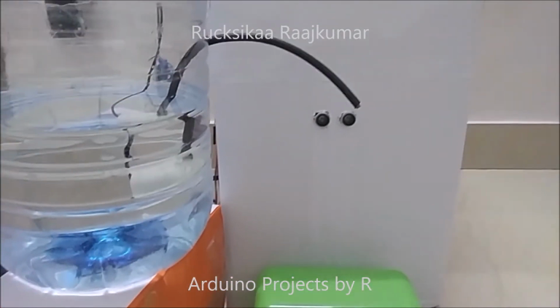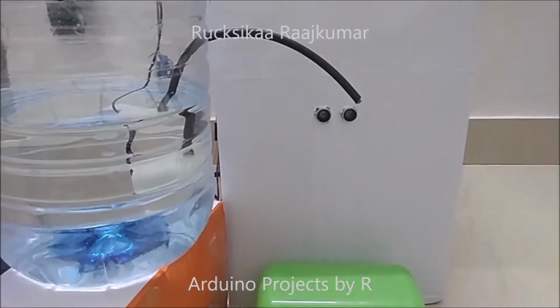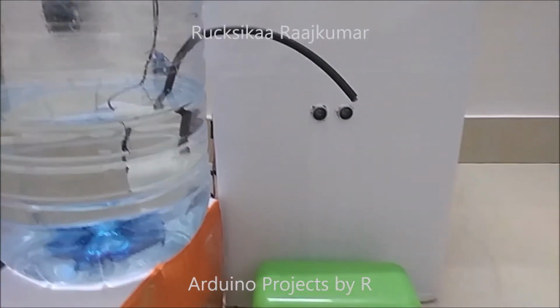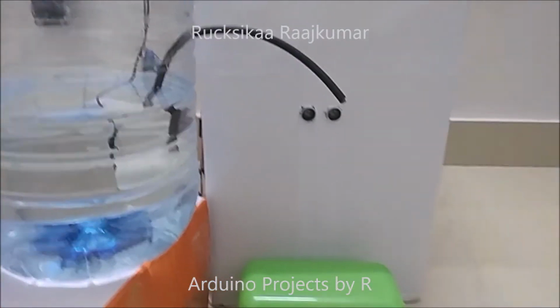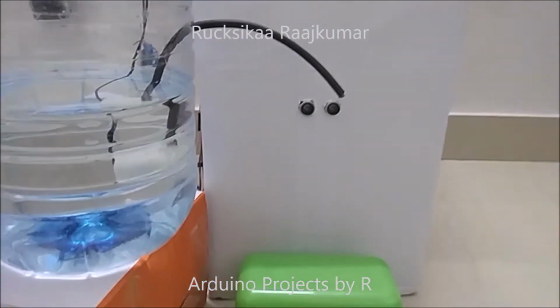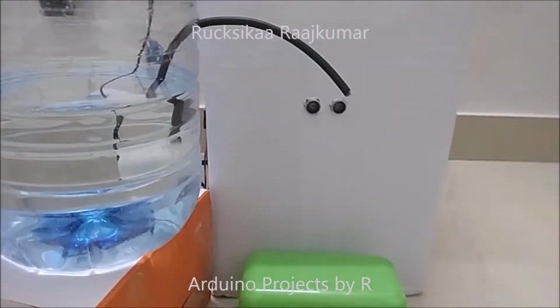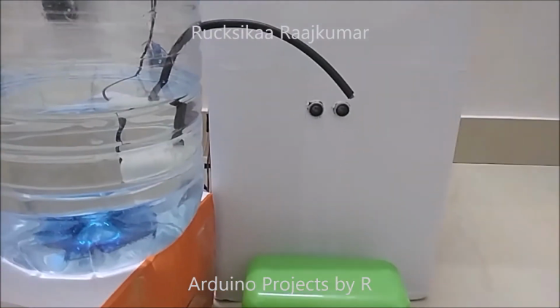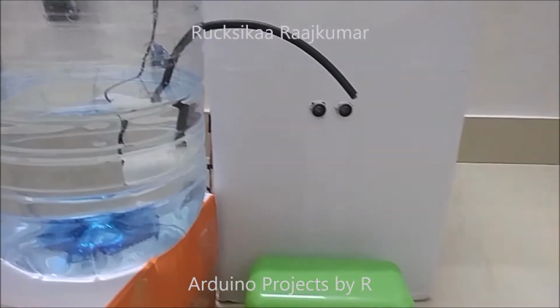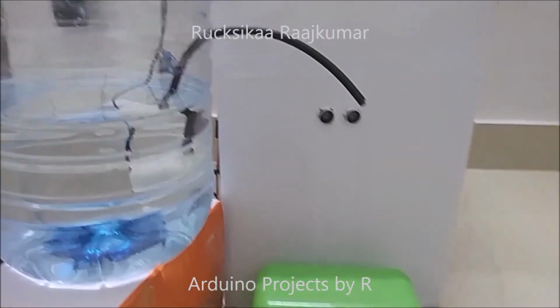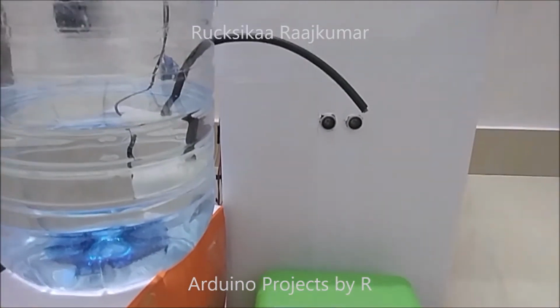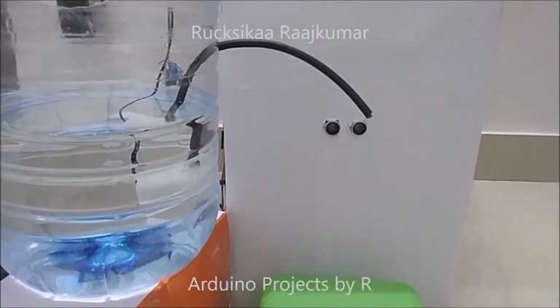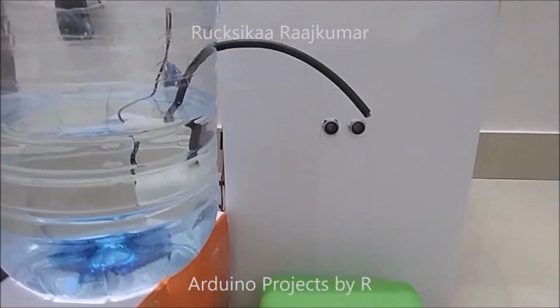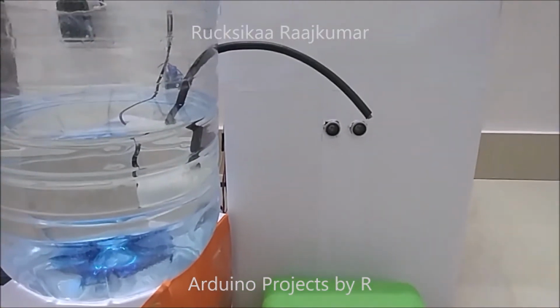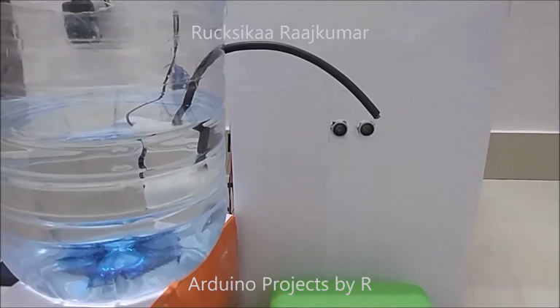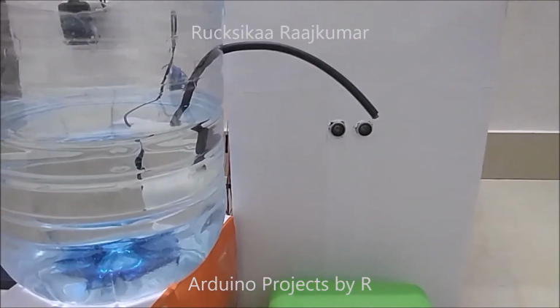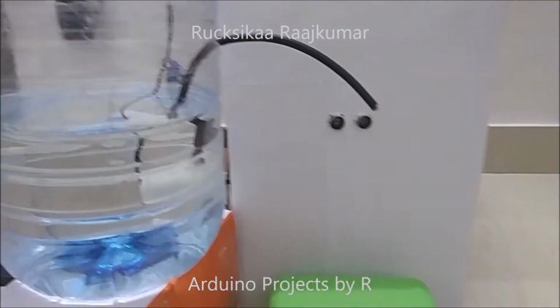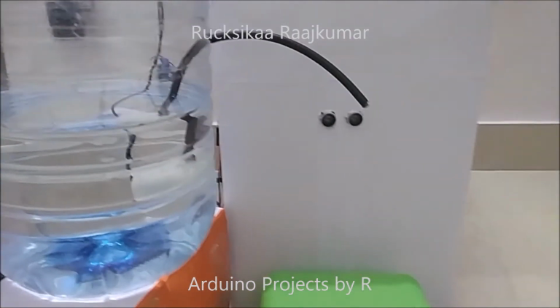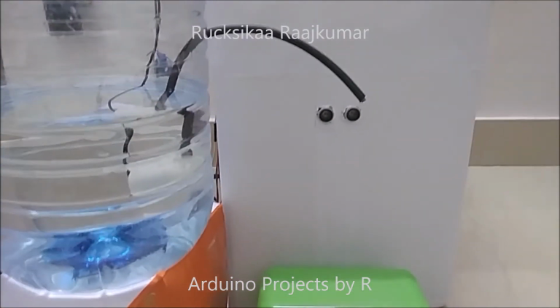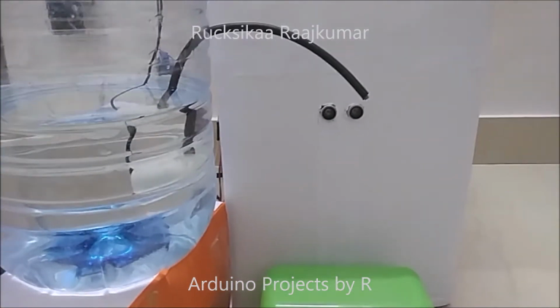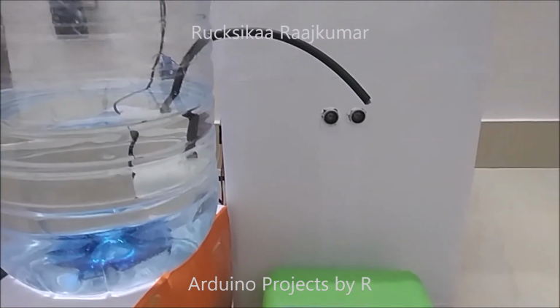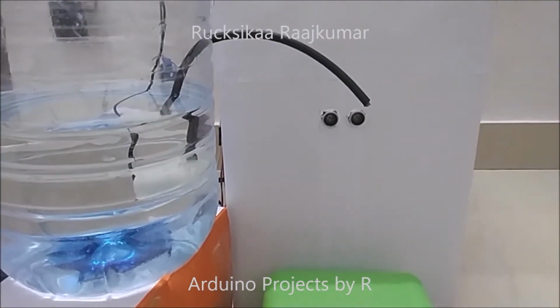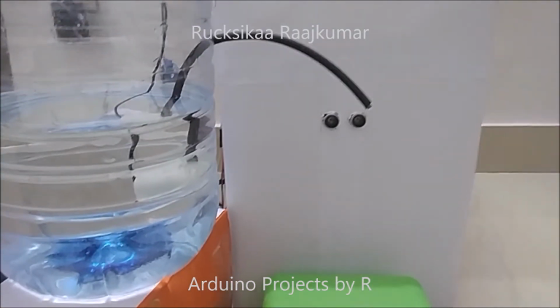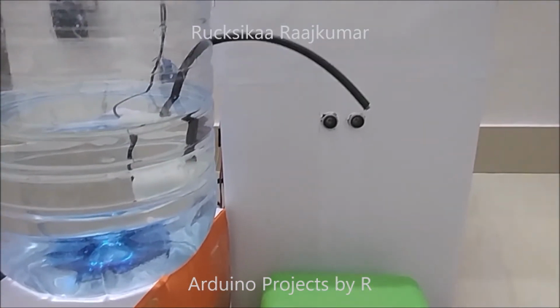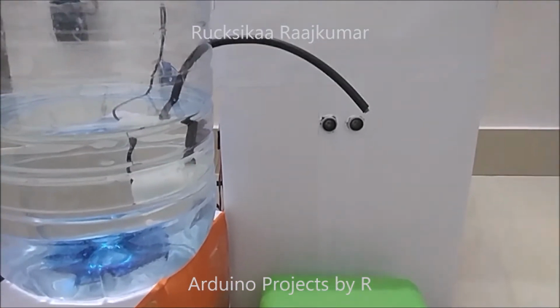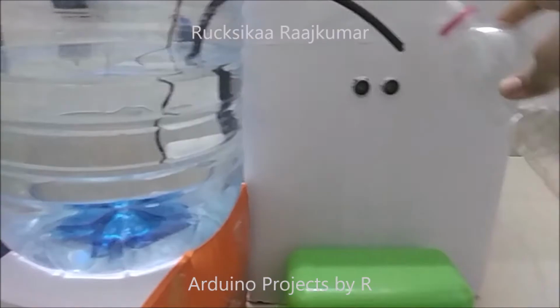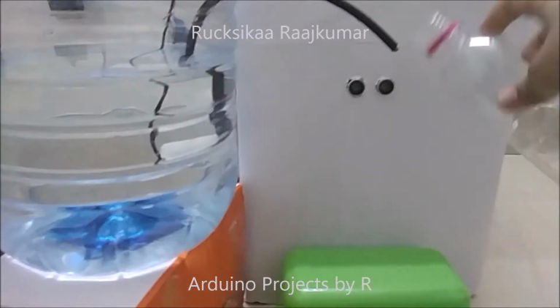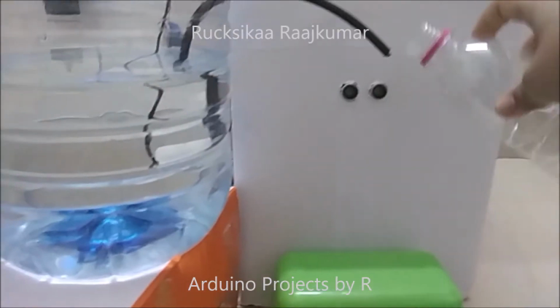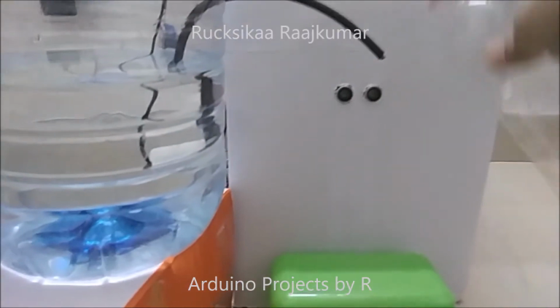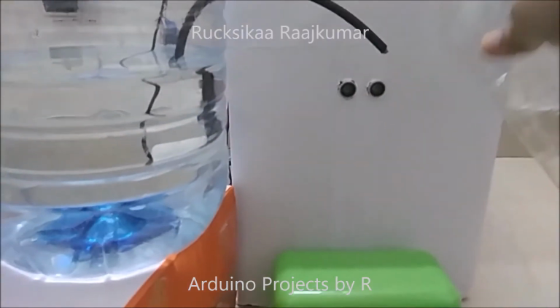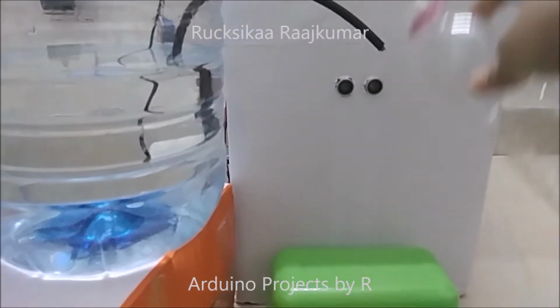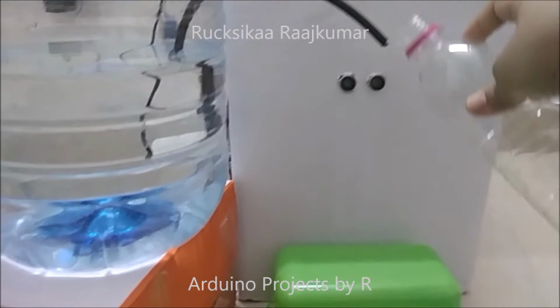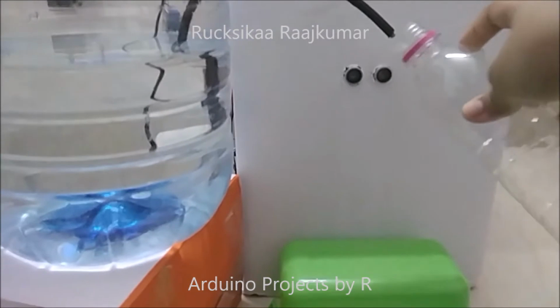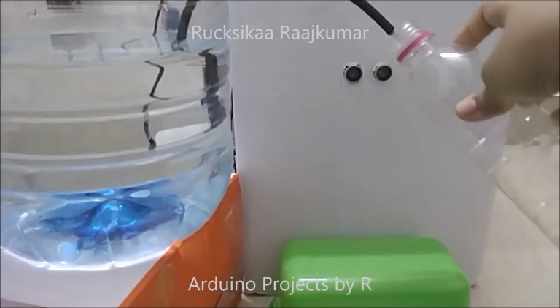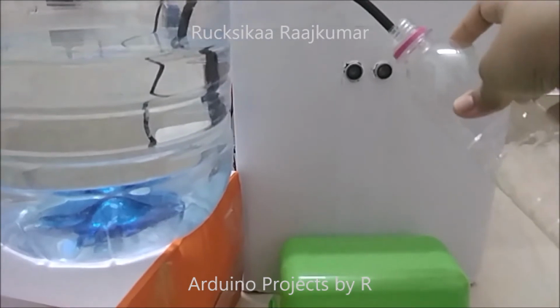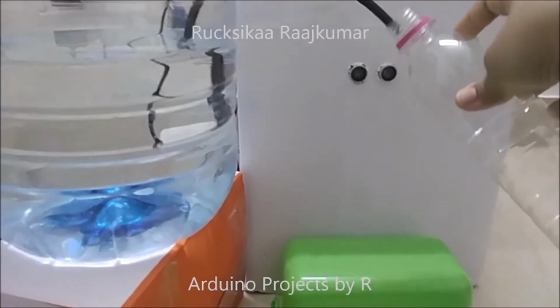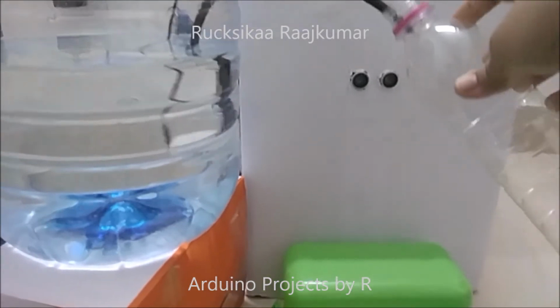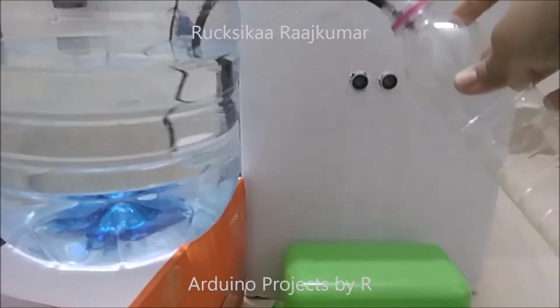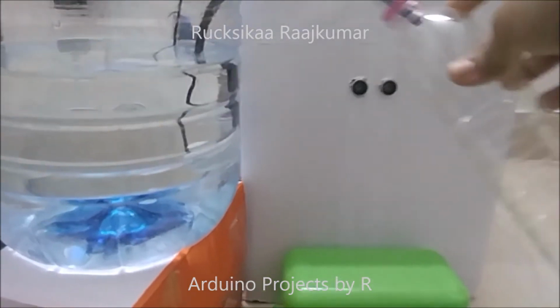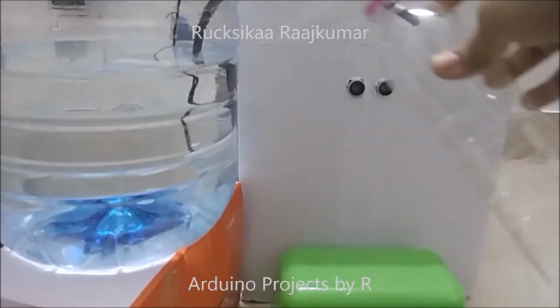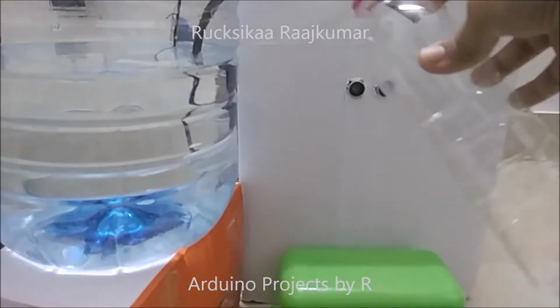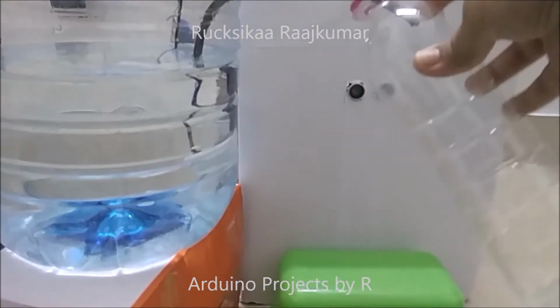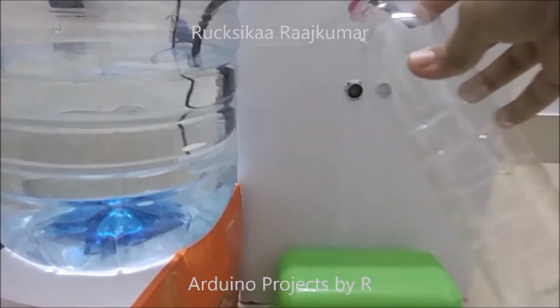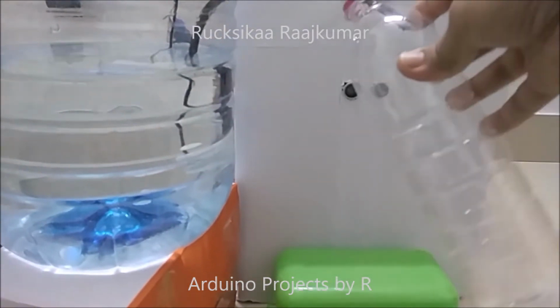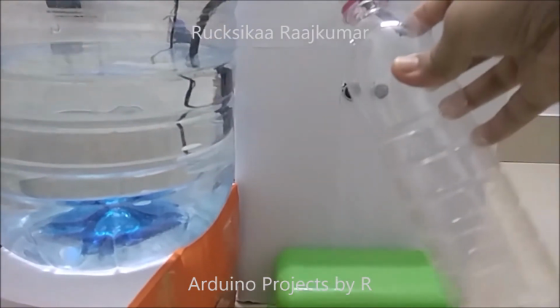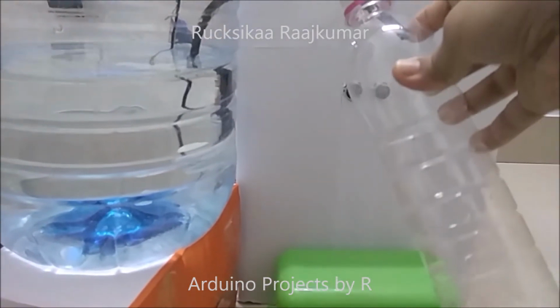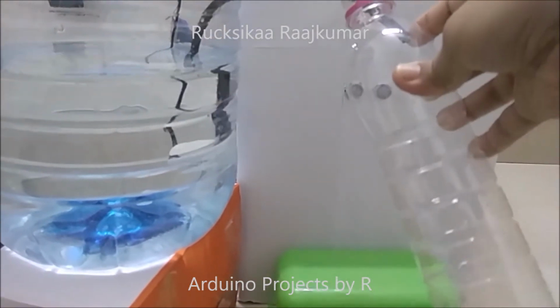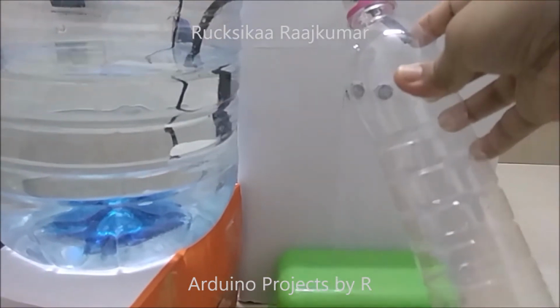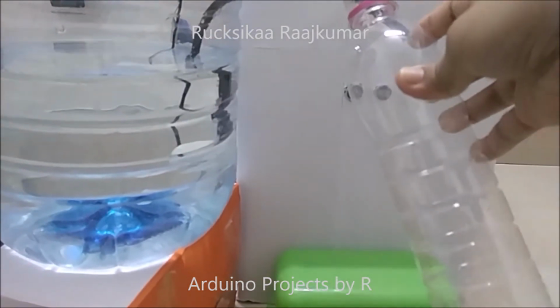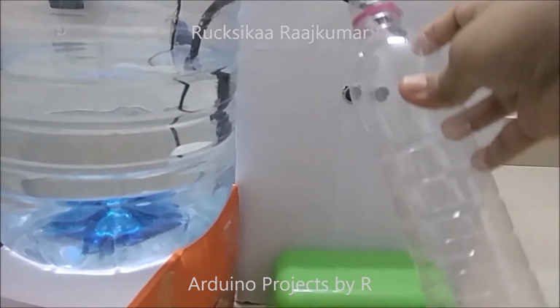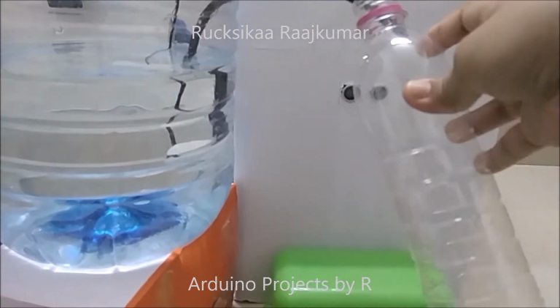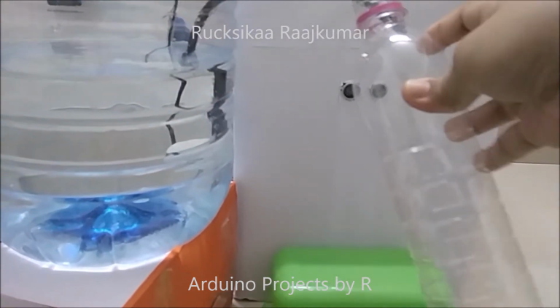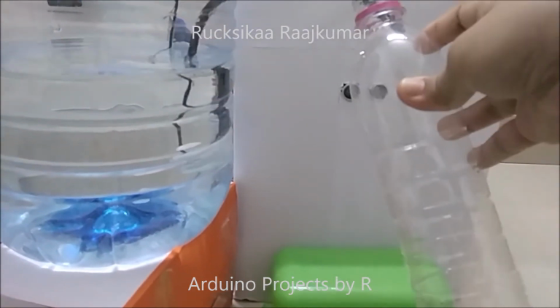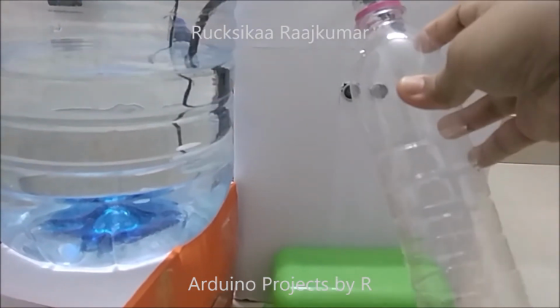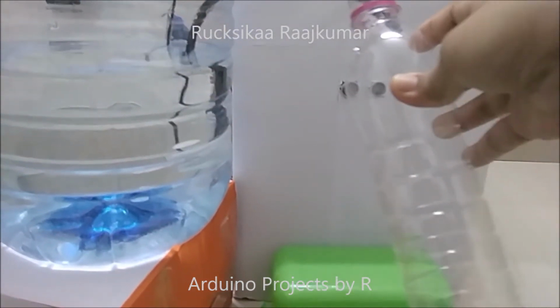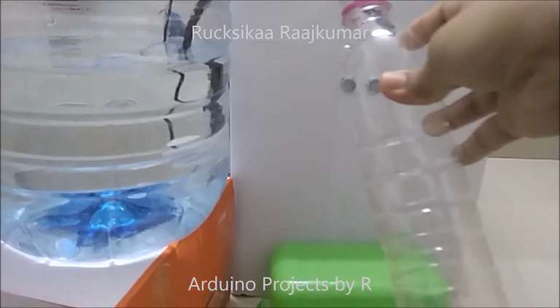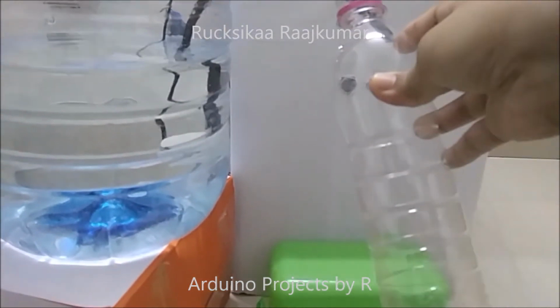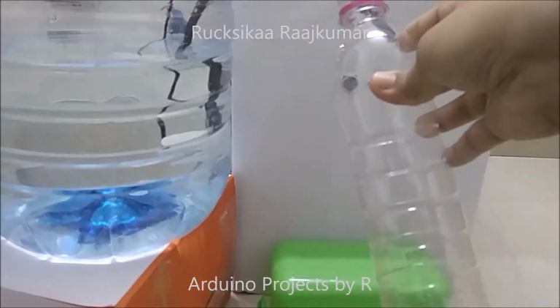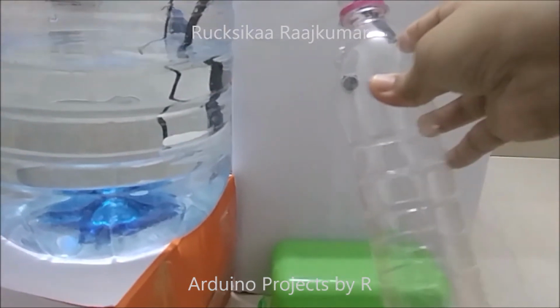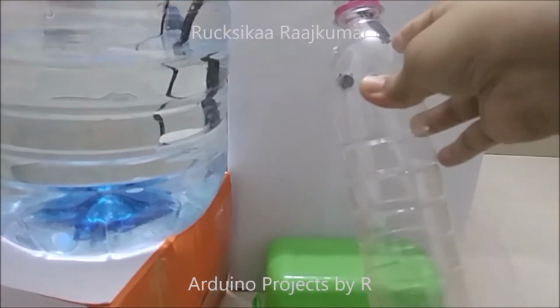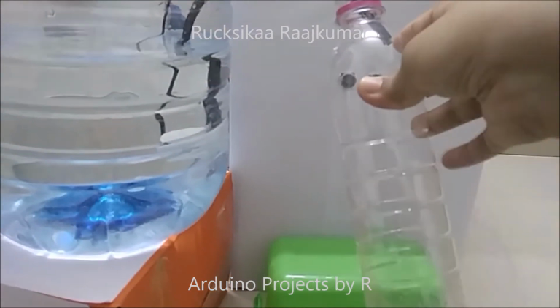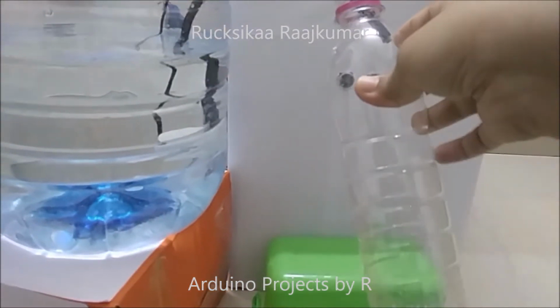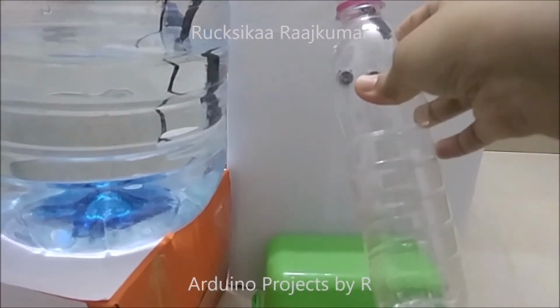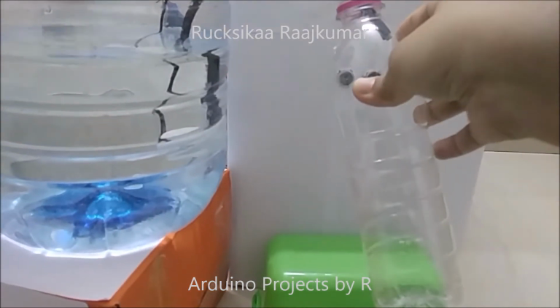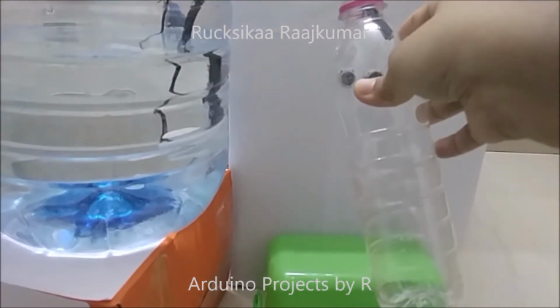Now, let me show you how this project works. I am placing this tube inside the bottle and I am moving it towards the ultrasonic sensor.